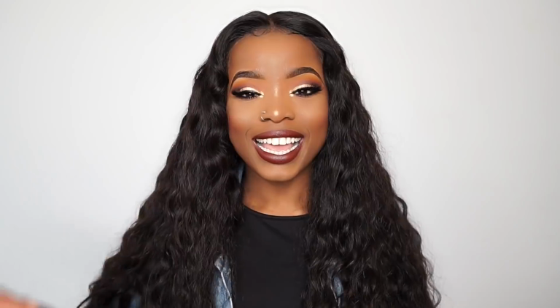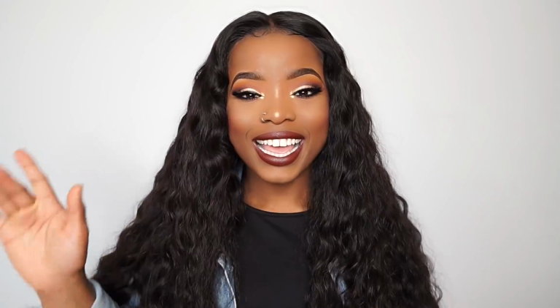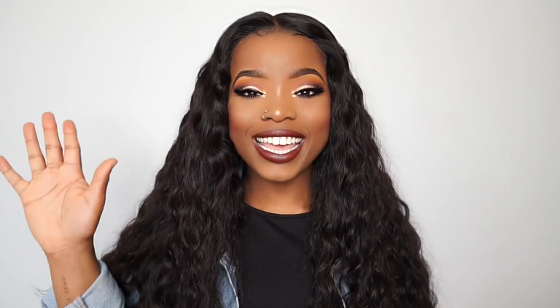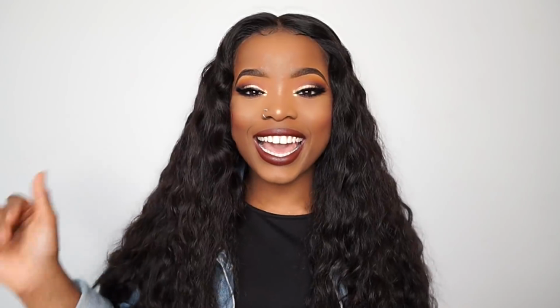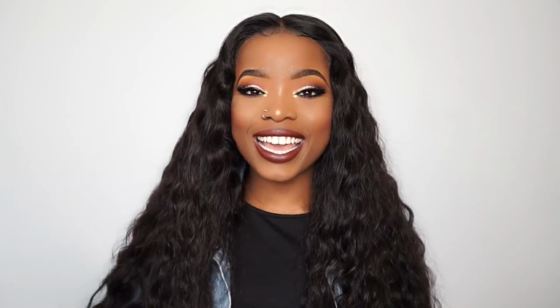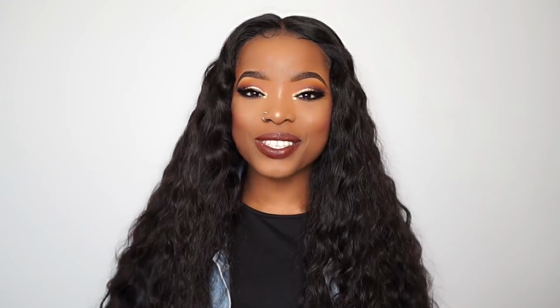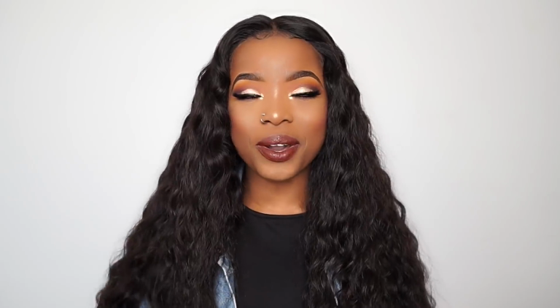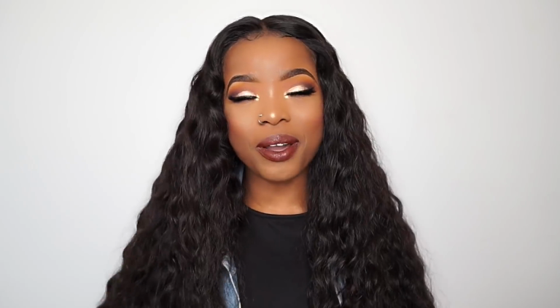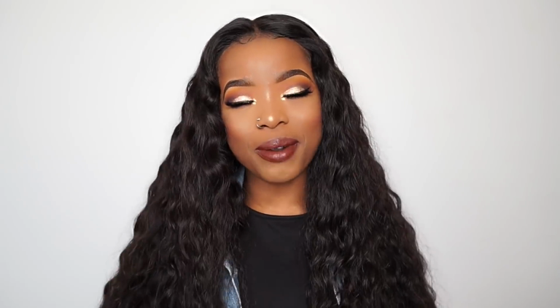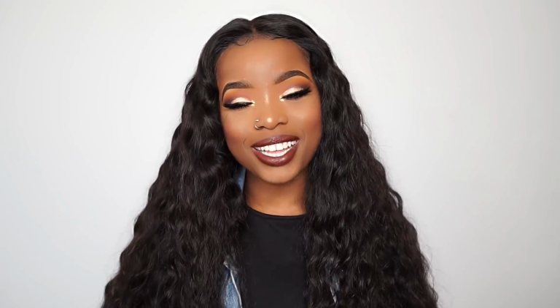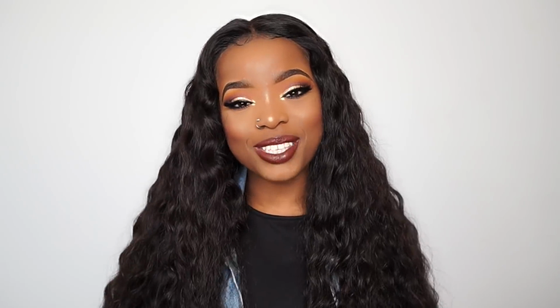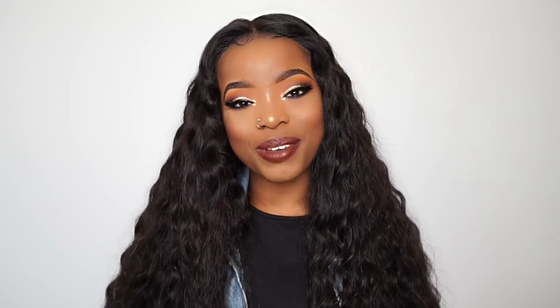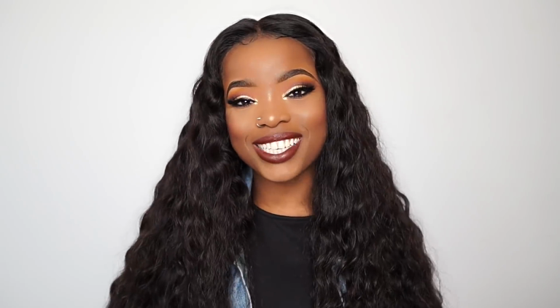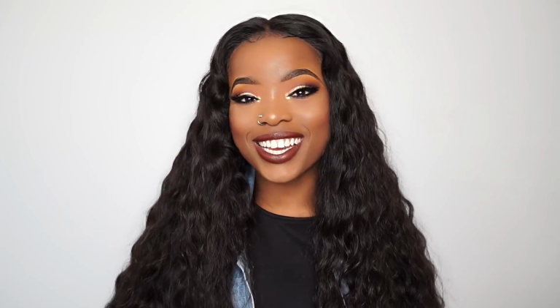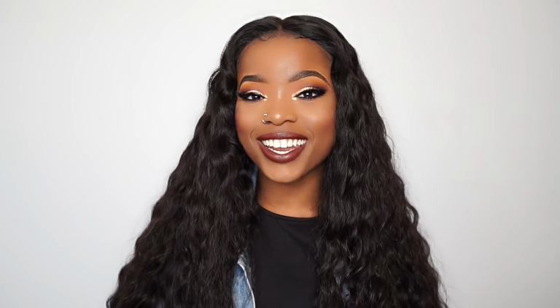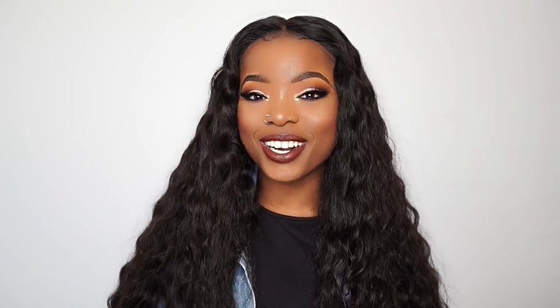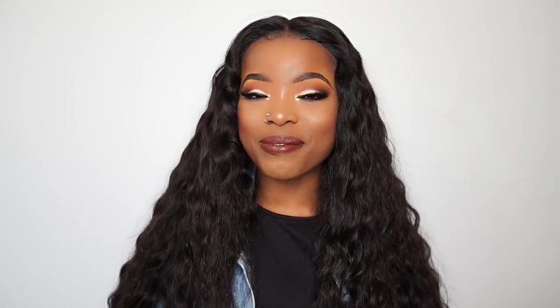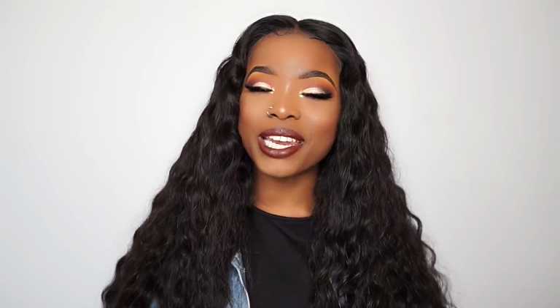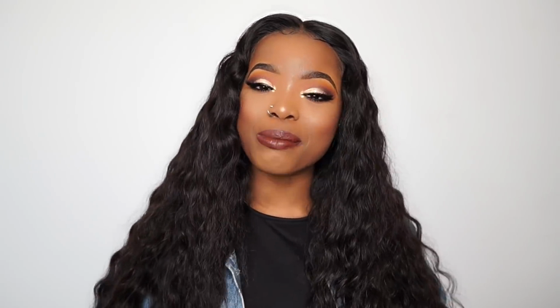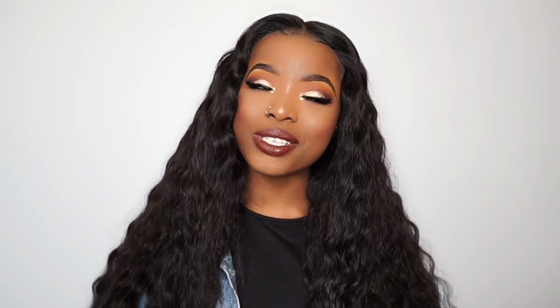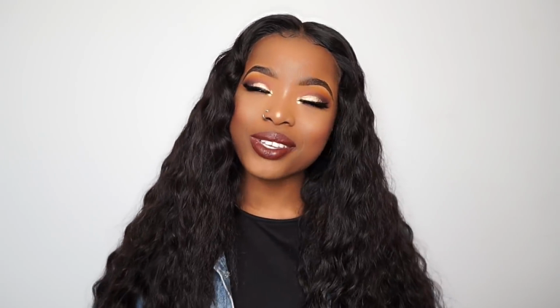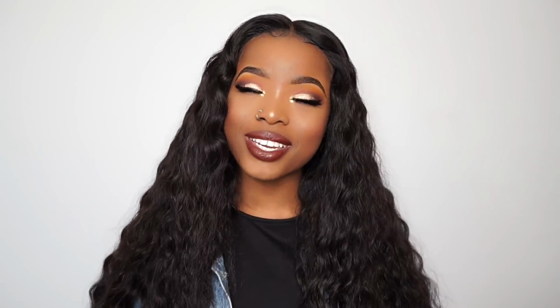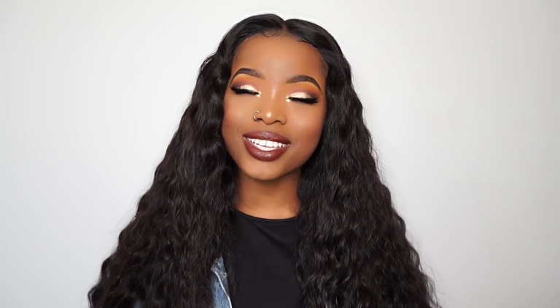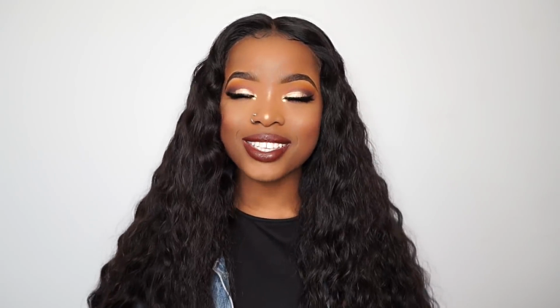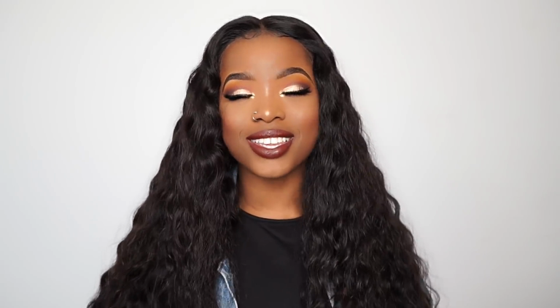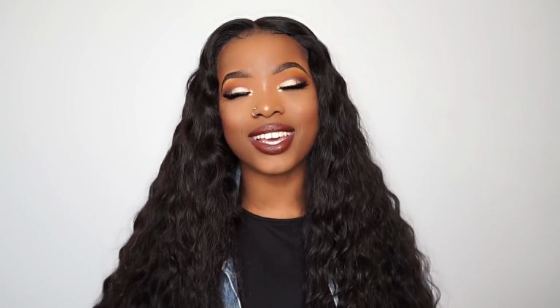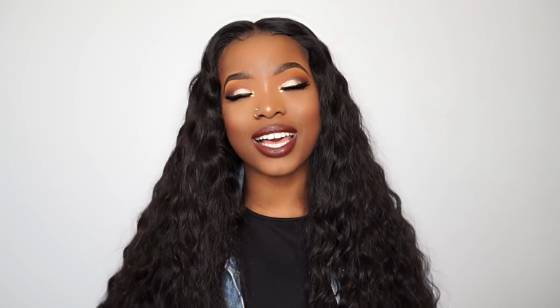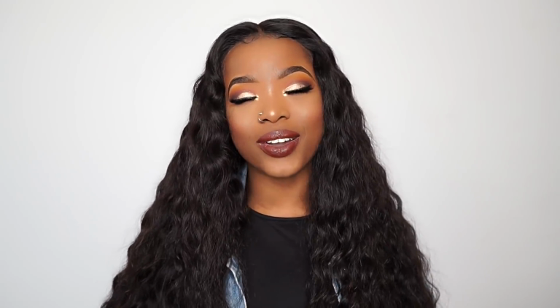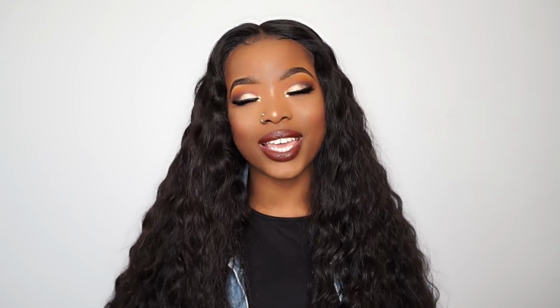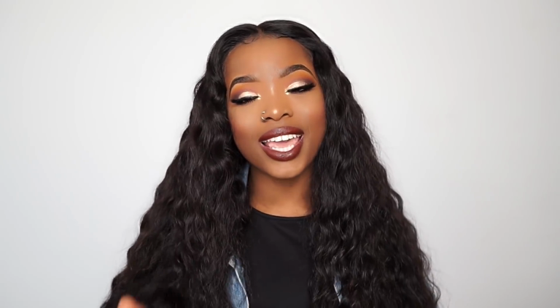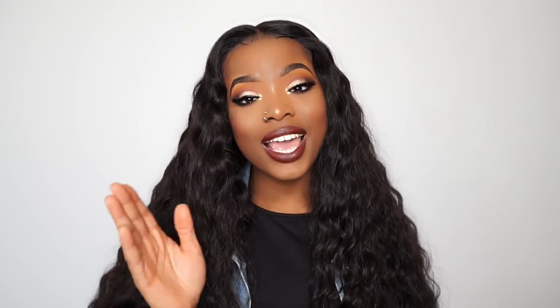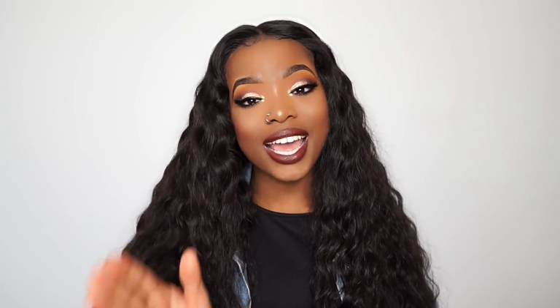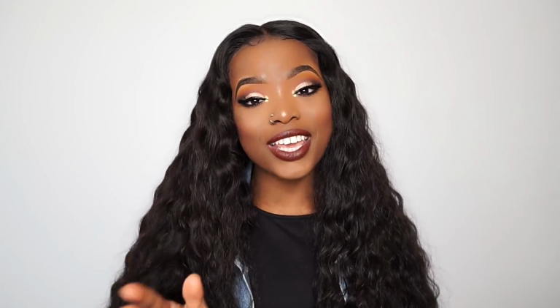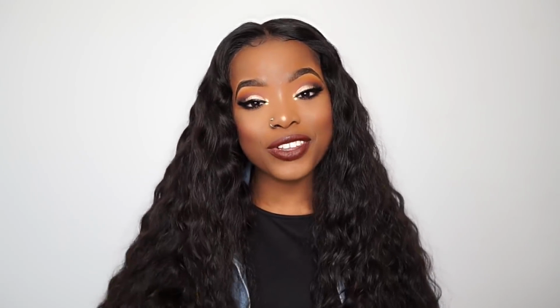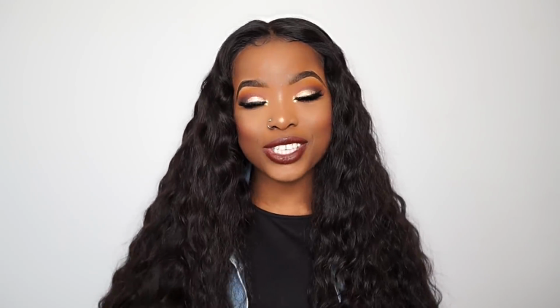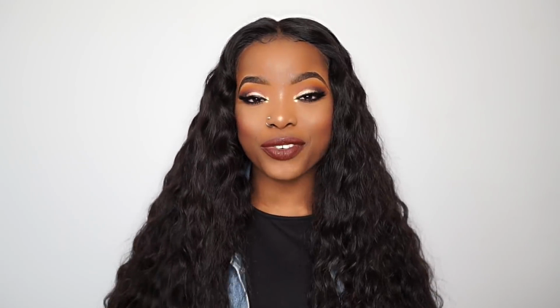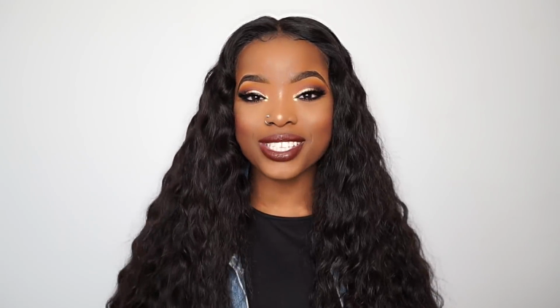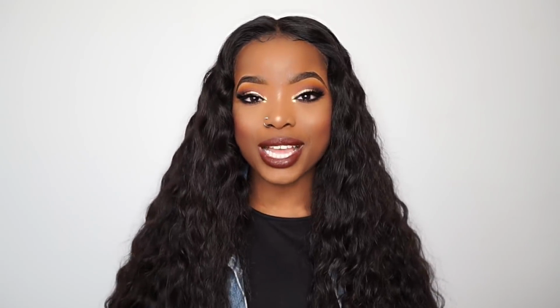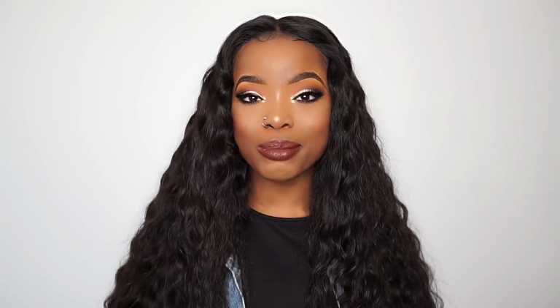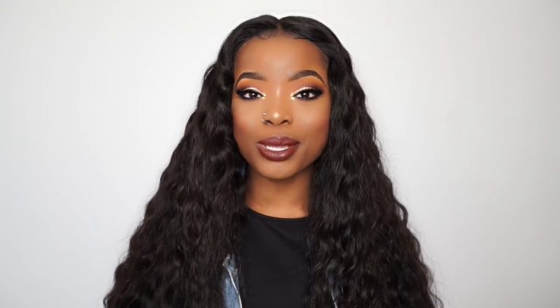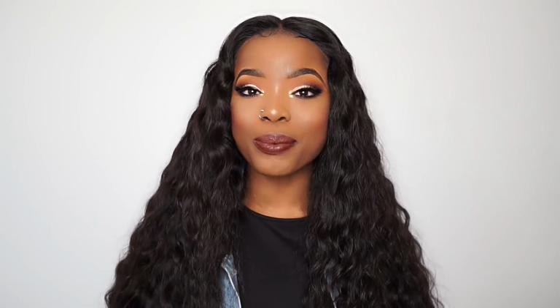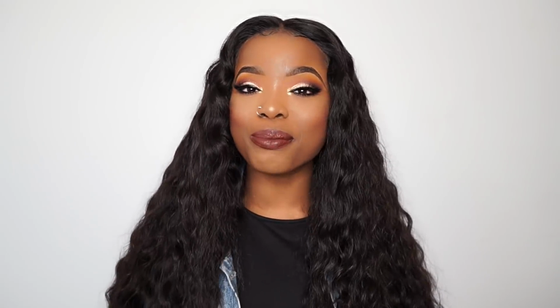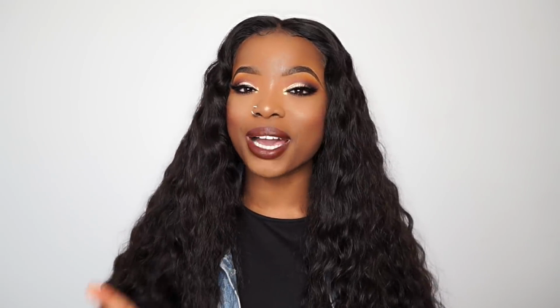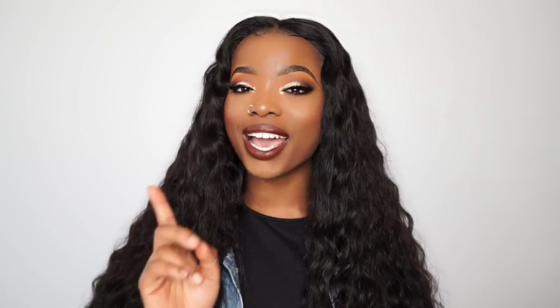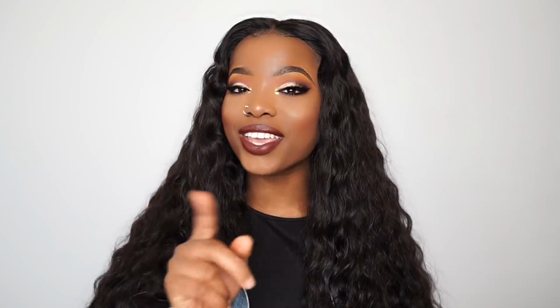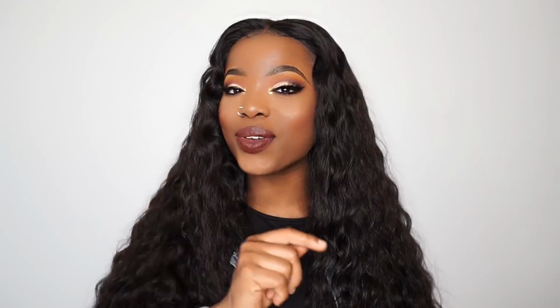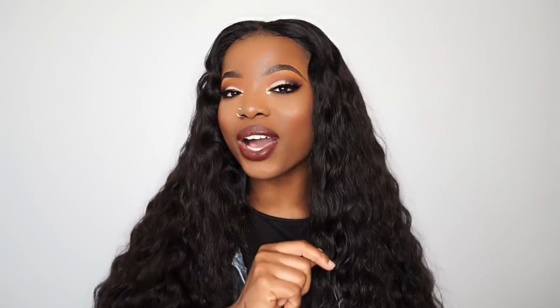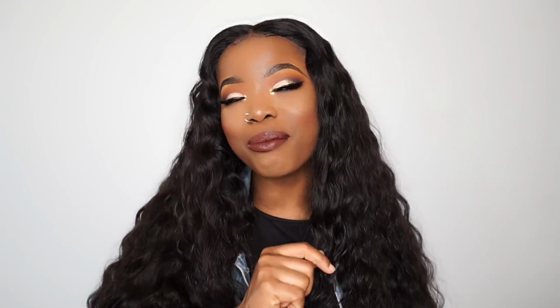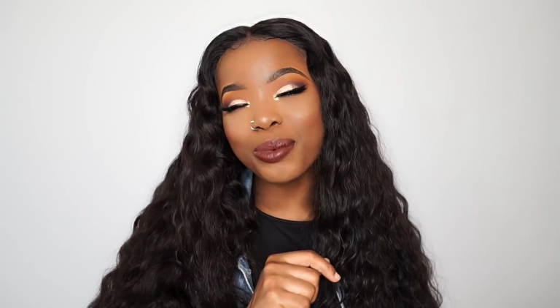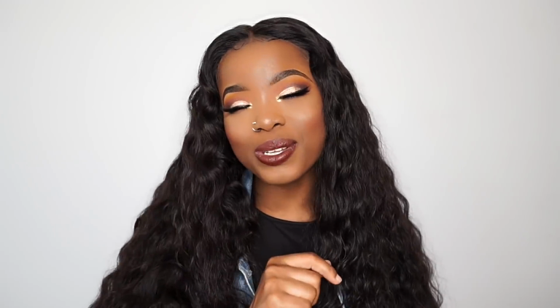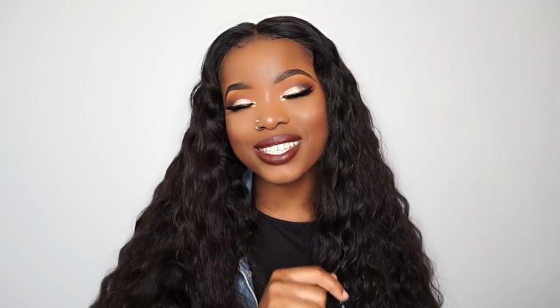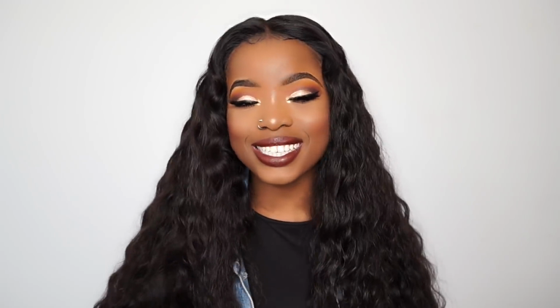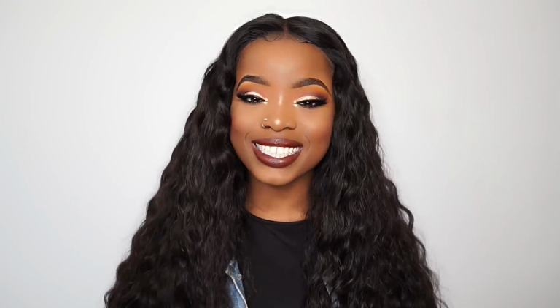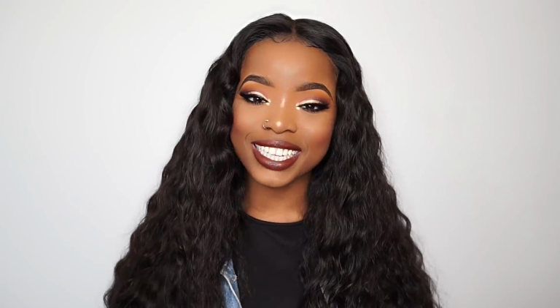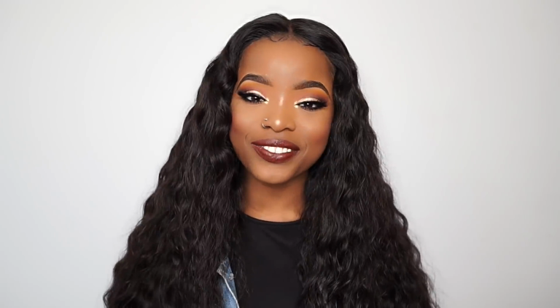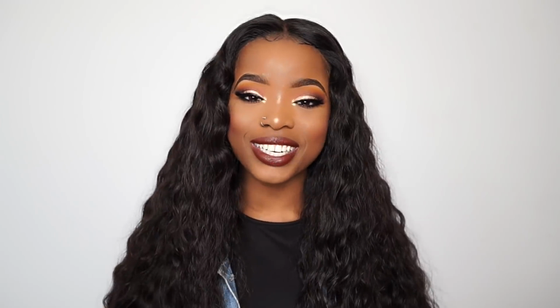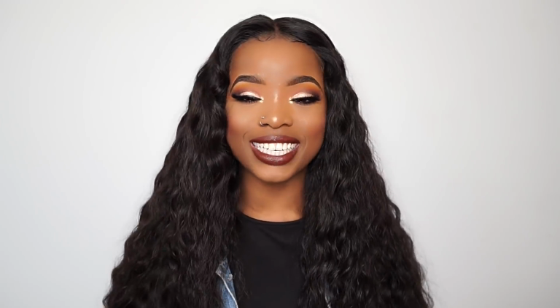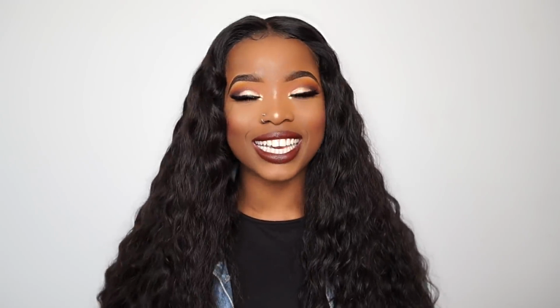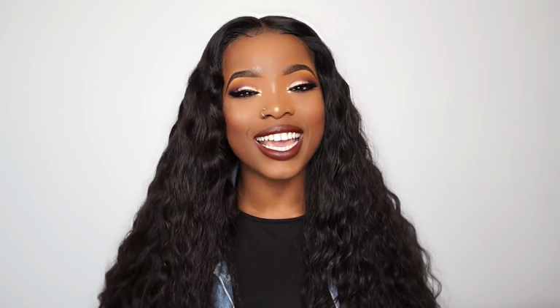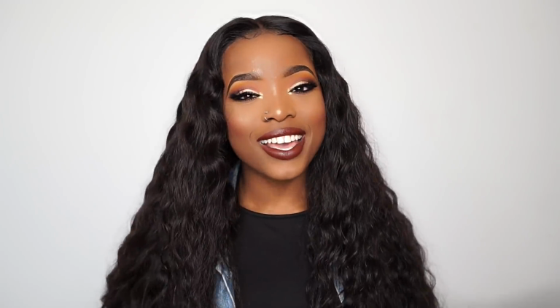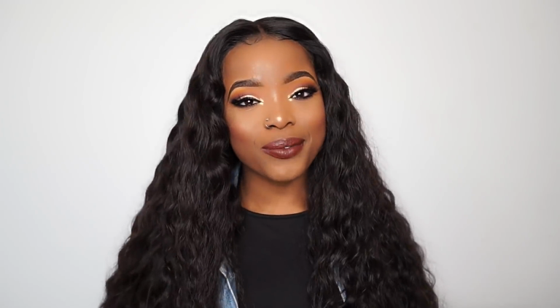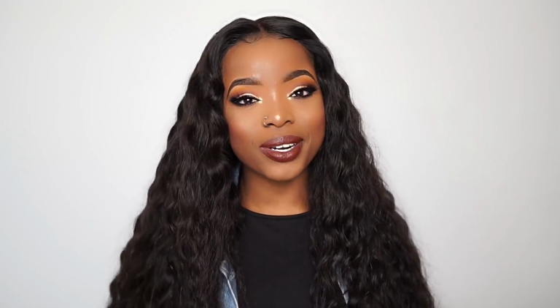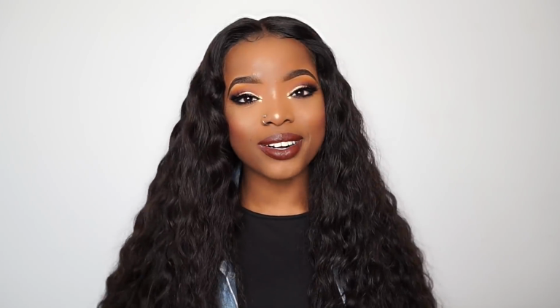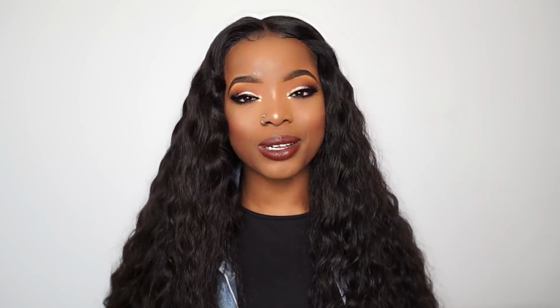Hey guys, welcome back to my channel. My name is Toni Olaoi. And if it's your first time stopping by, you are most definitely welcome.